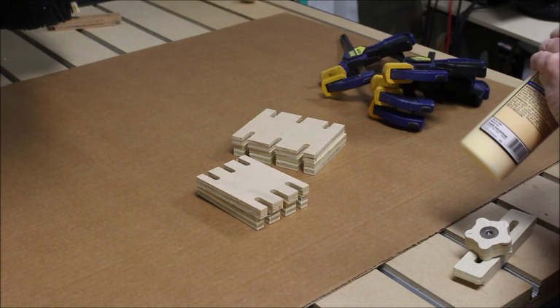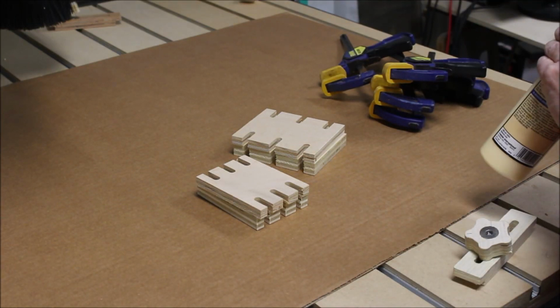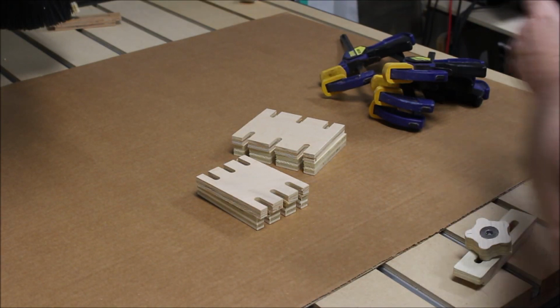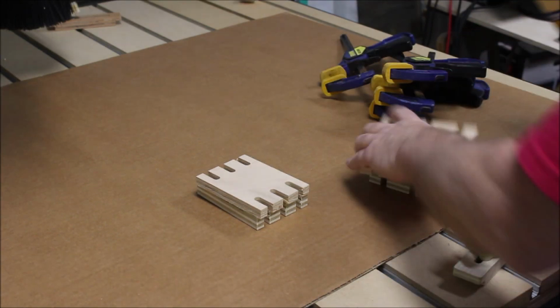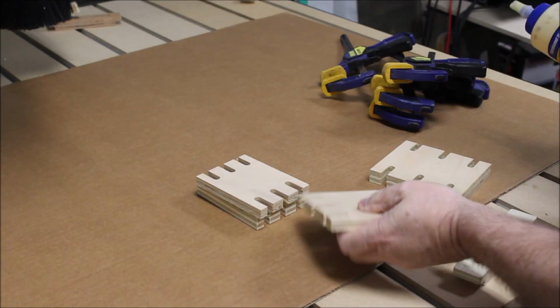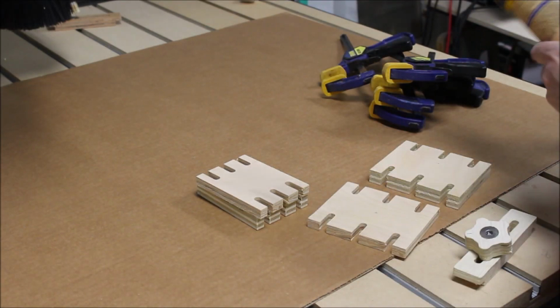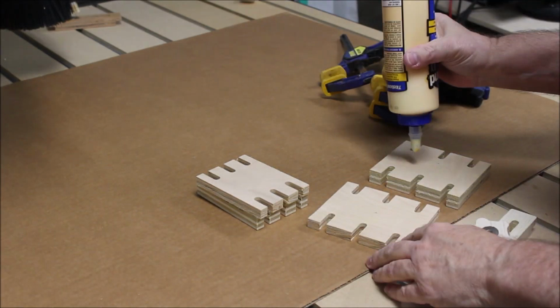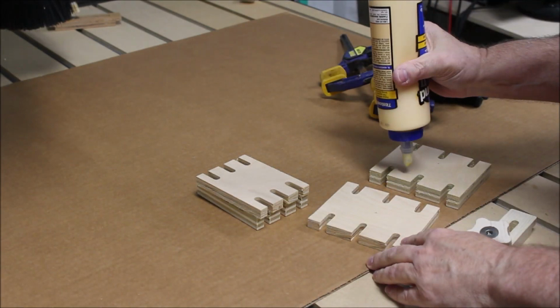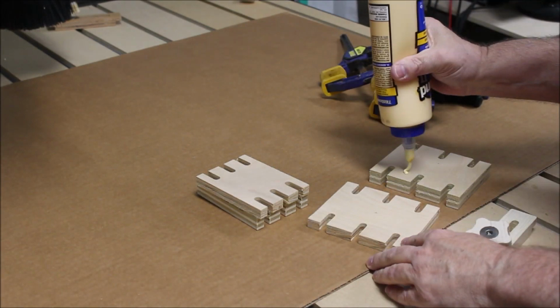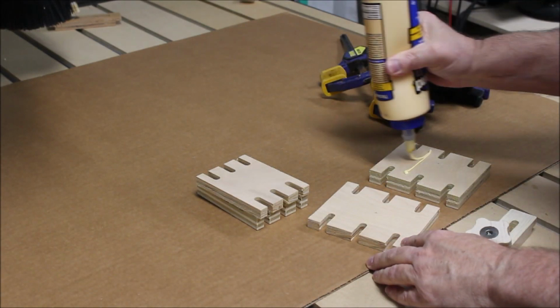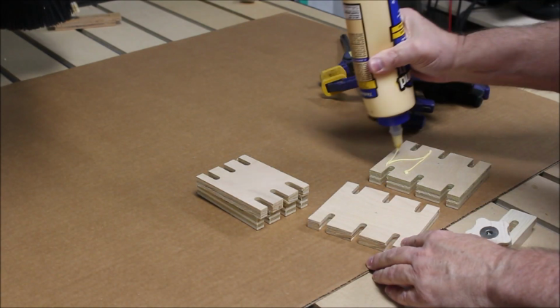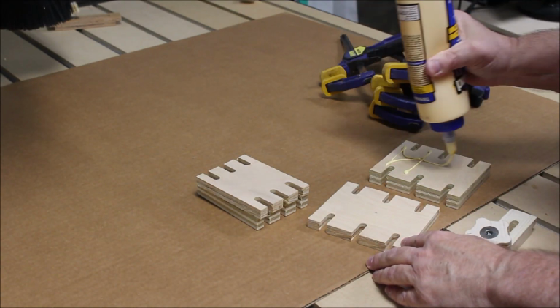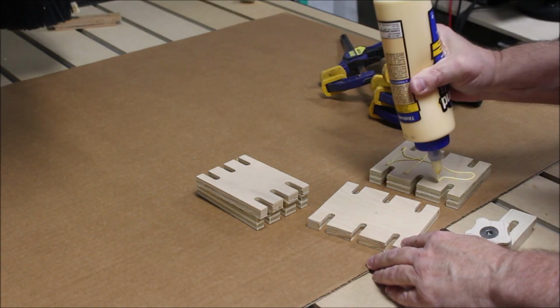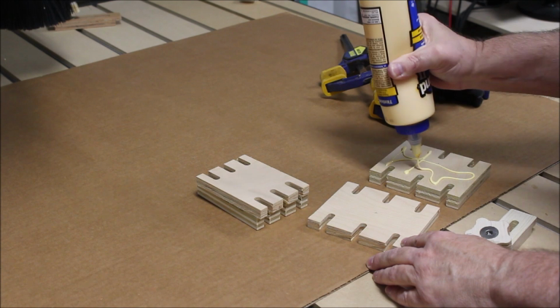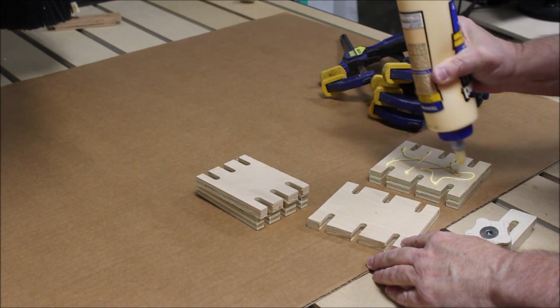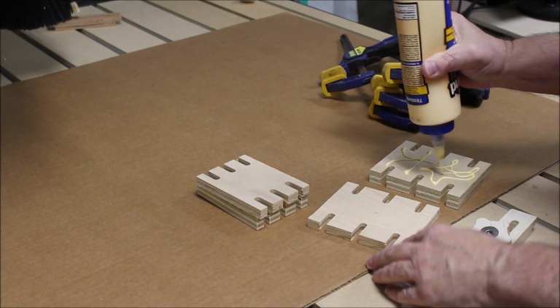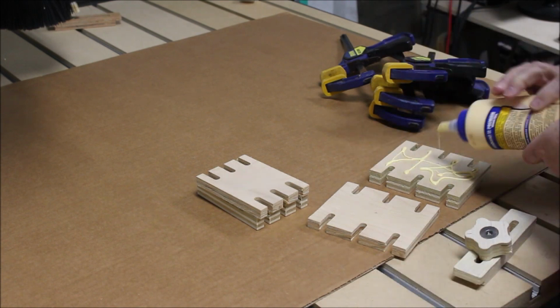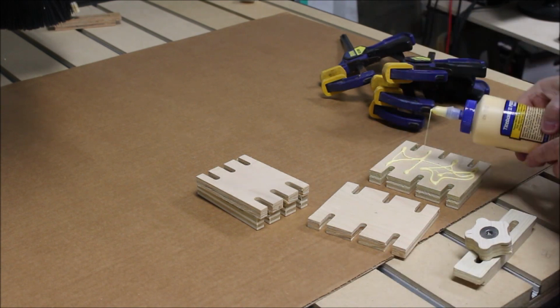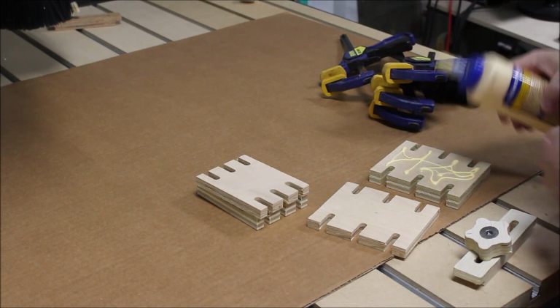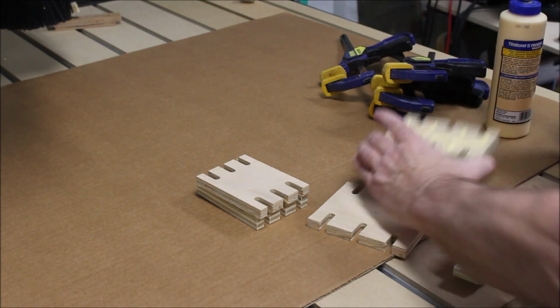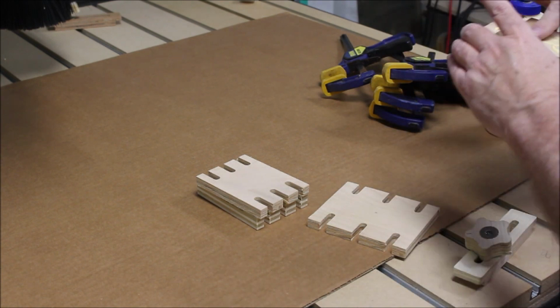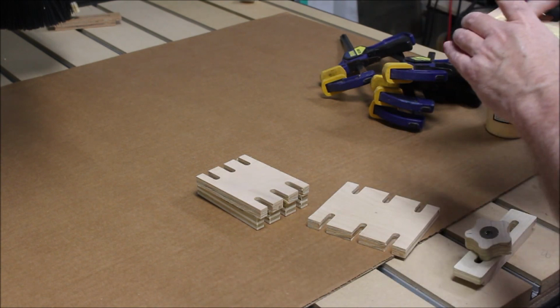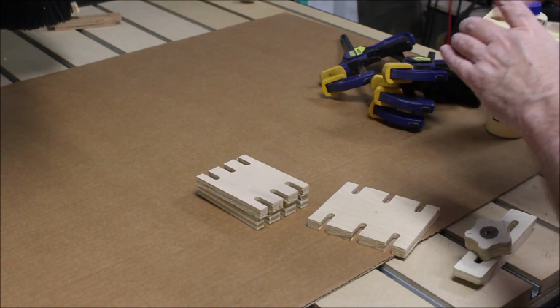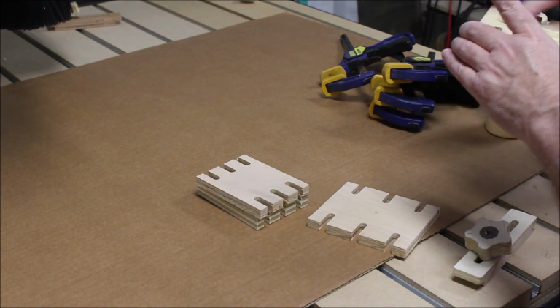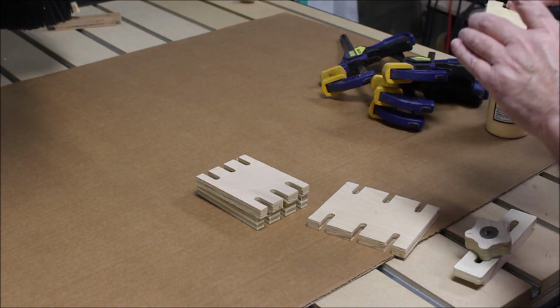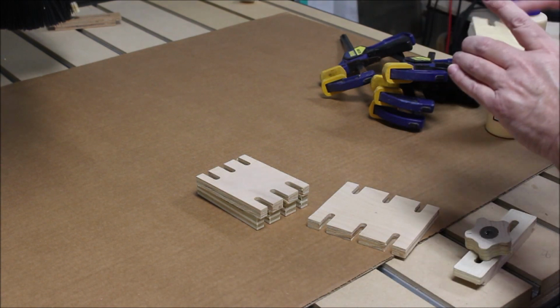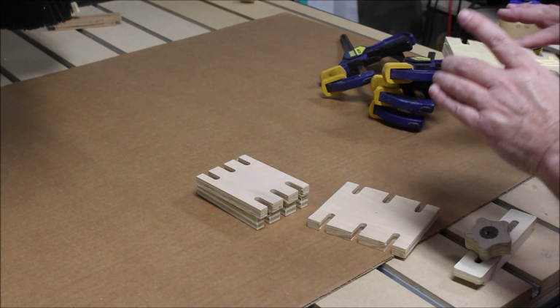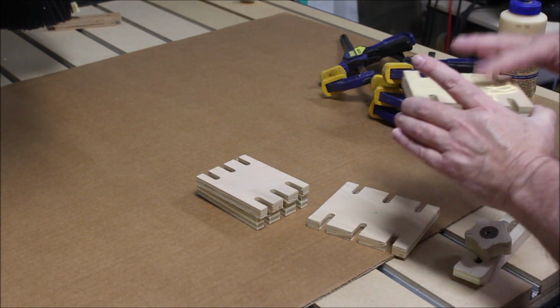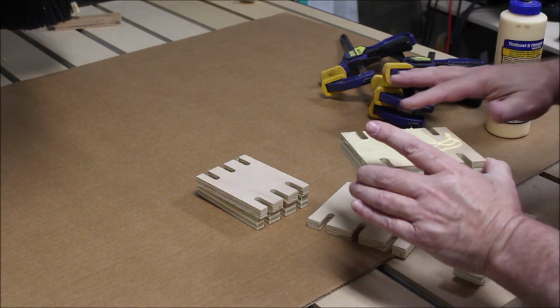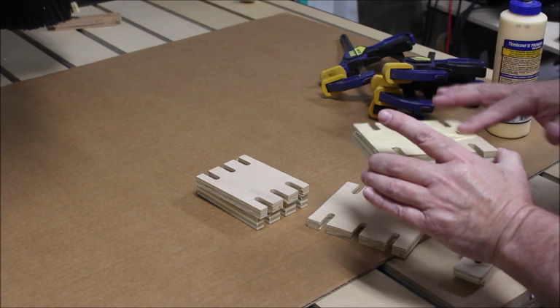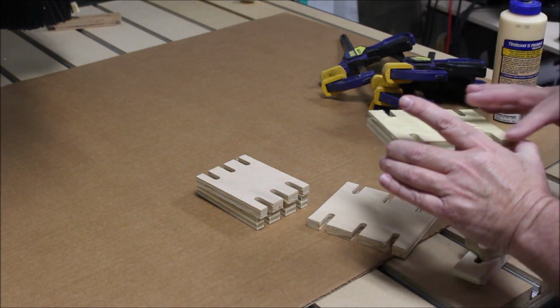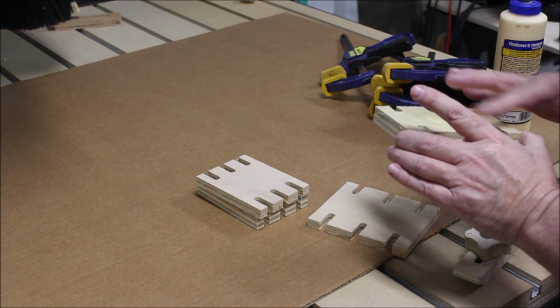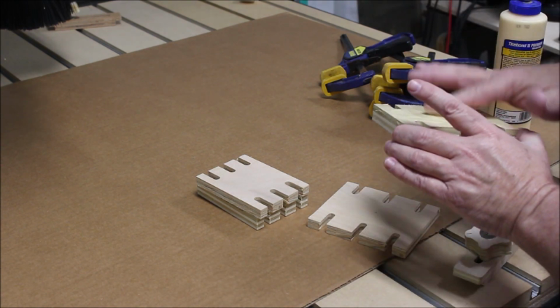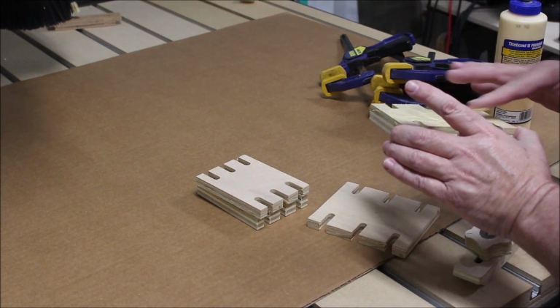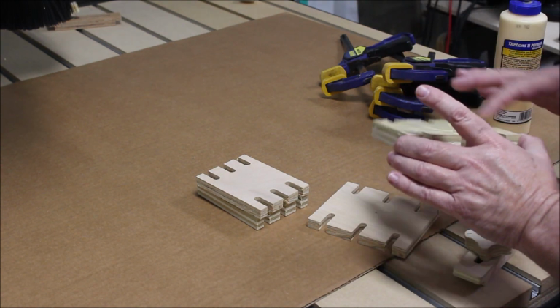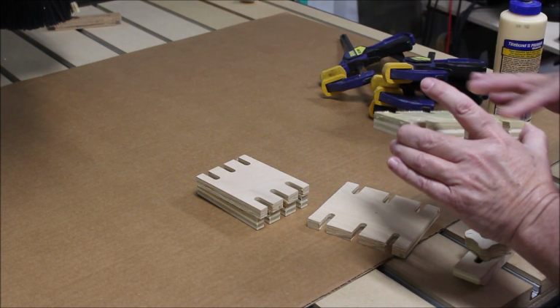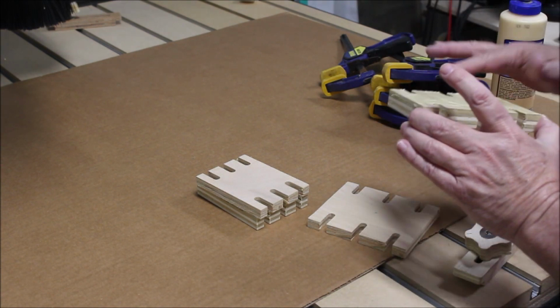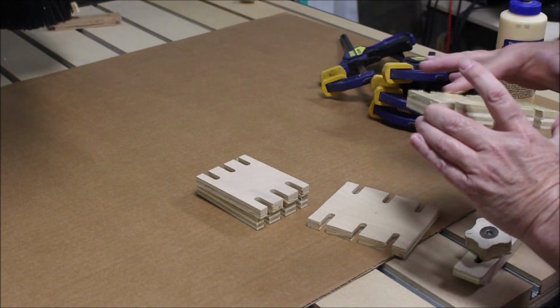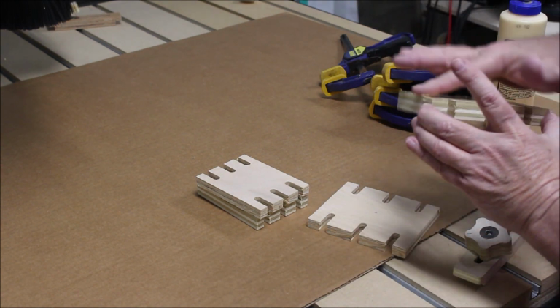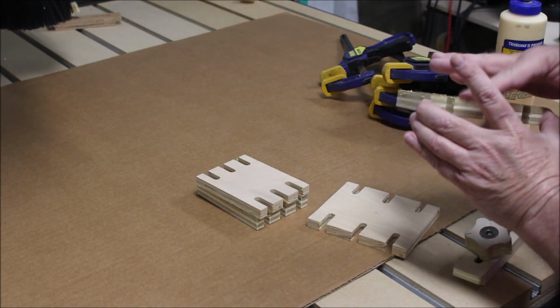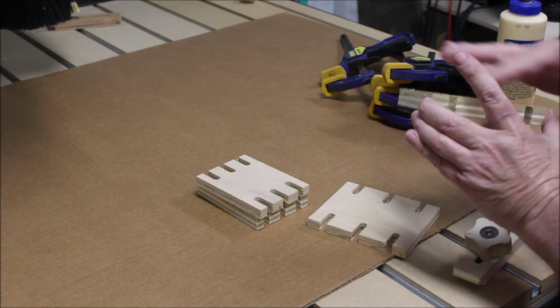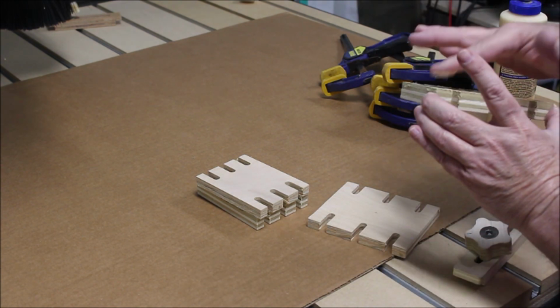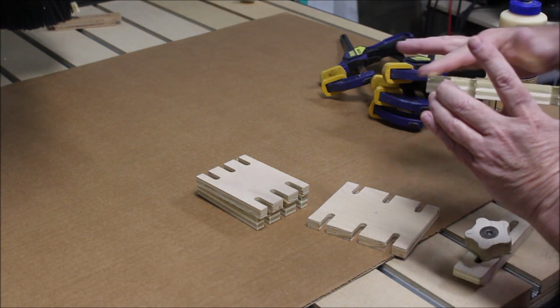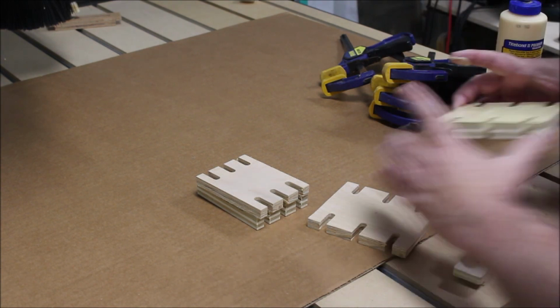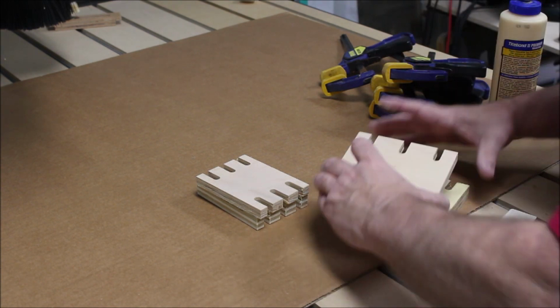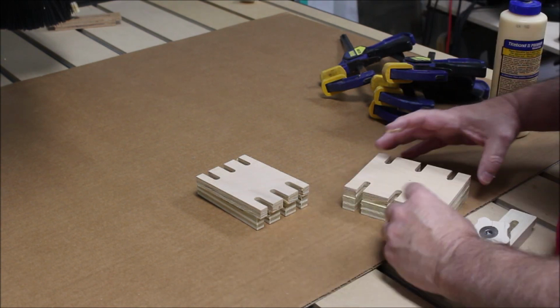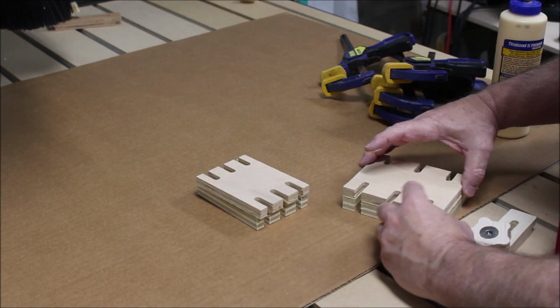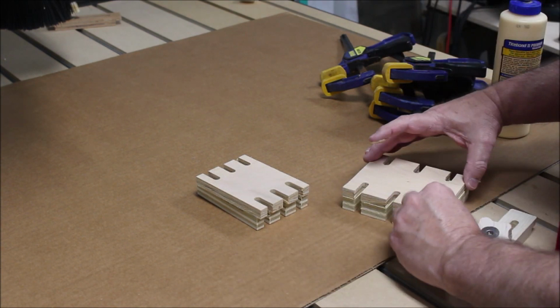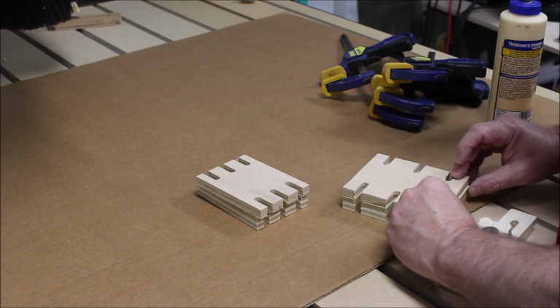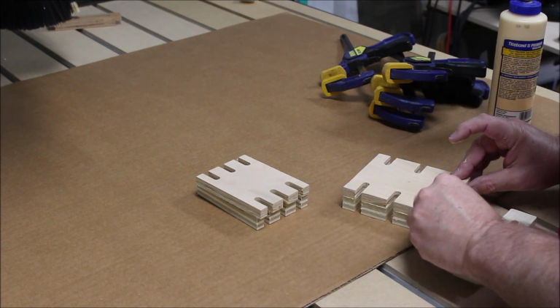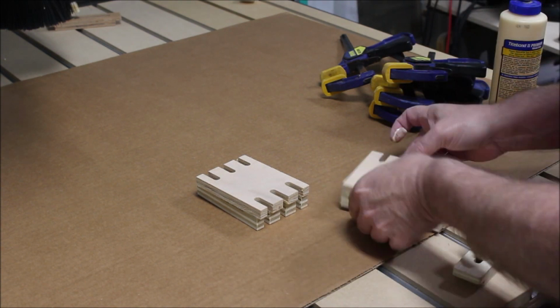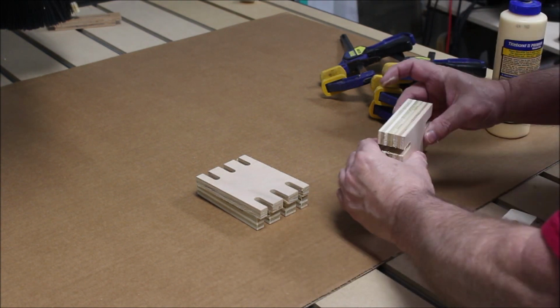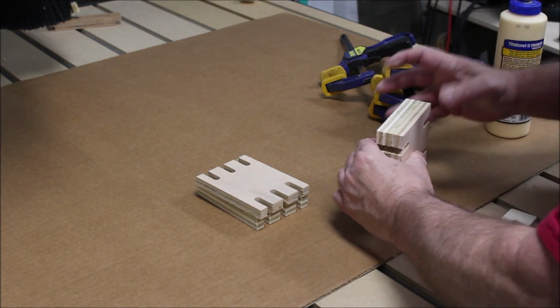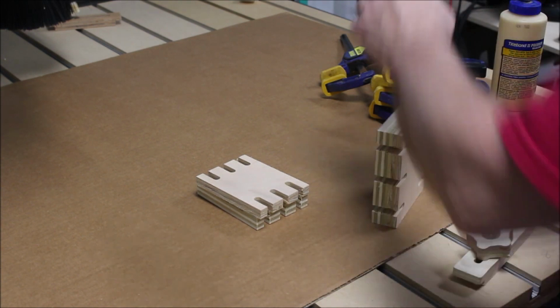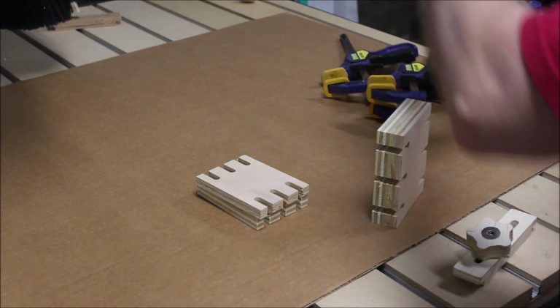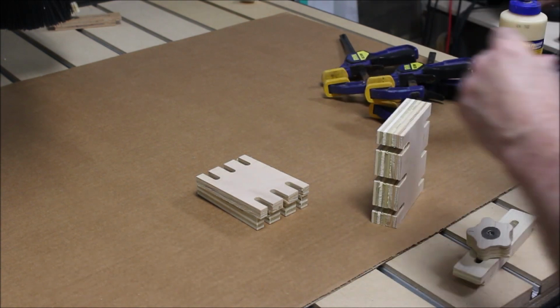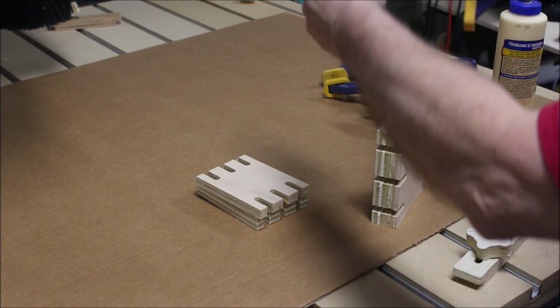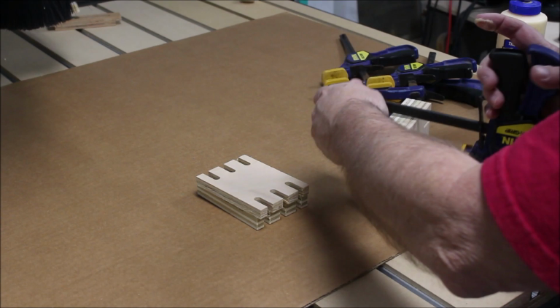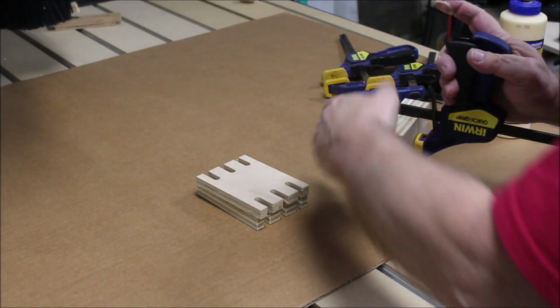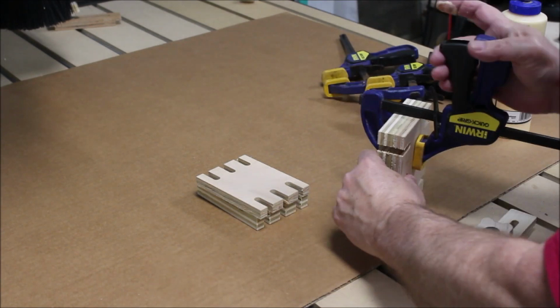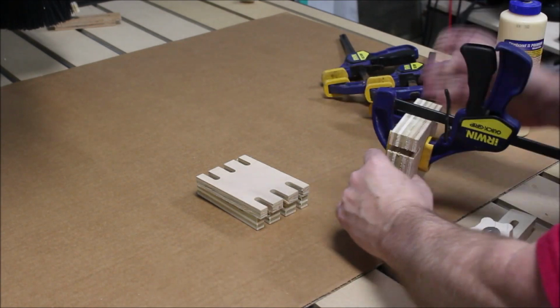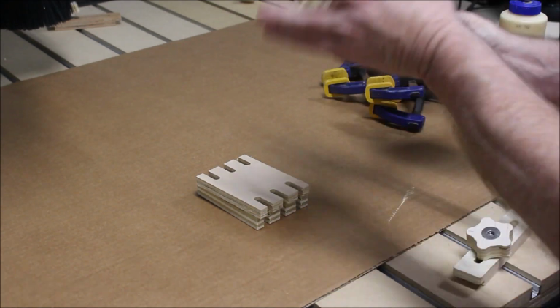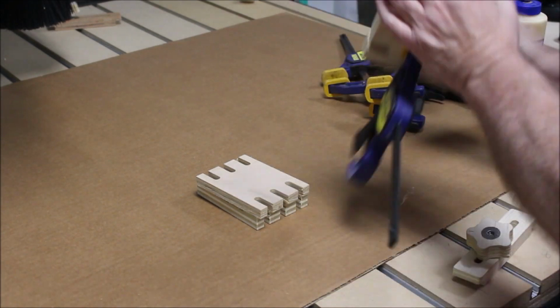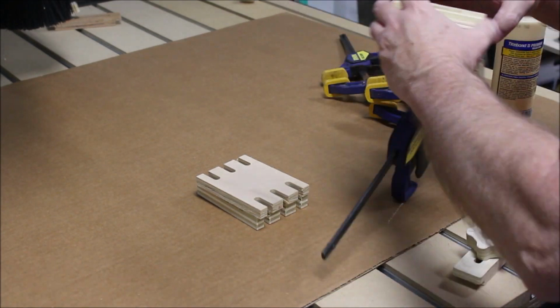After the spacer blocks were all cut and sanded, I just needed to glue them up and then it was time for a sandwich while the glue dries.